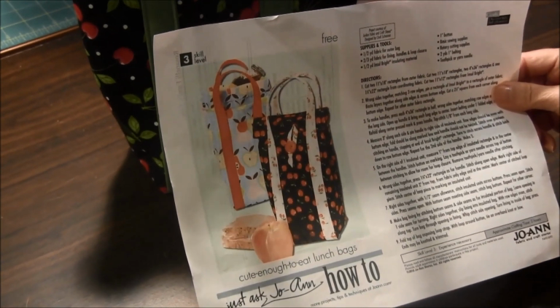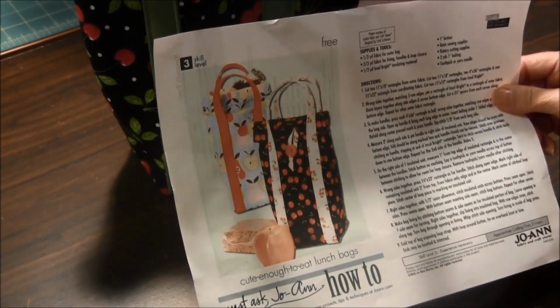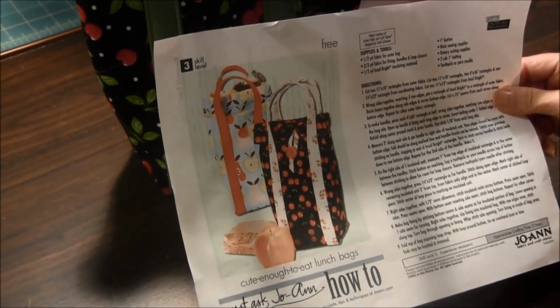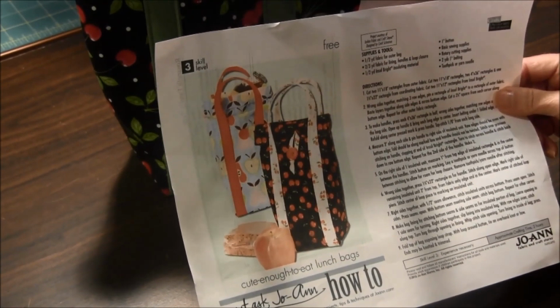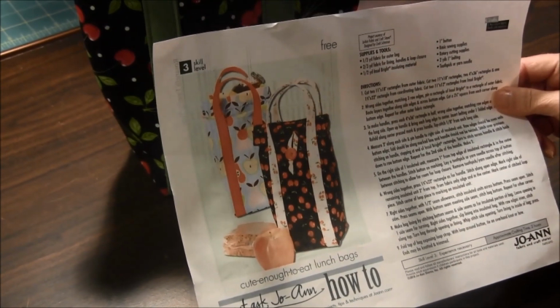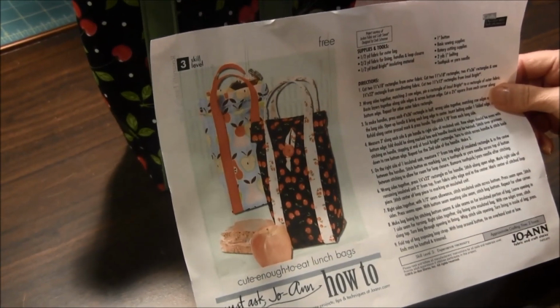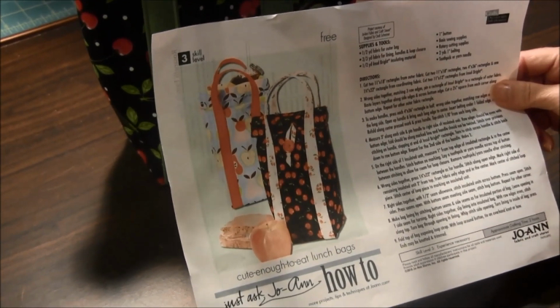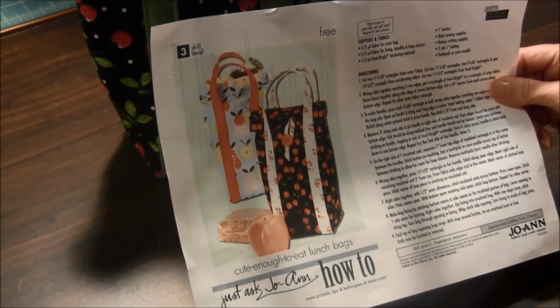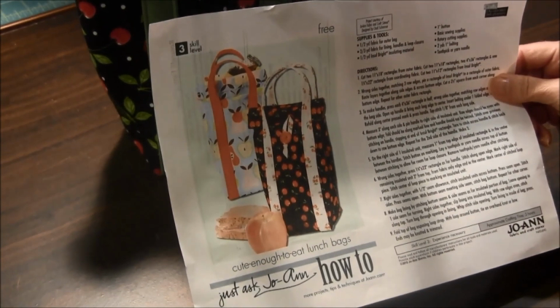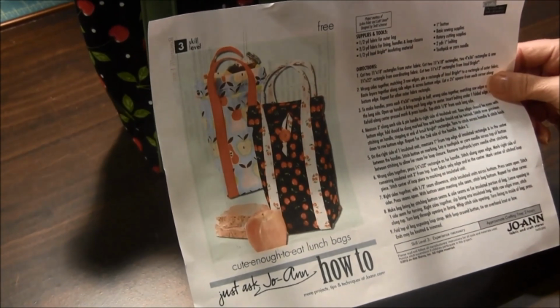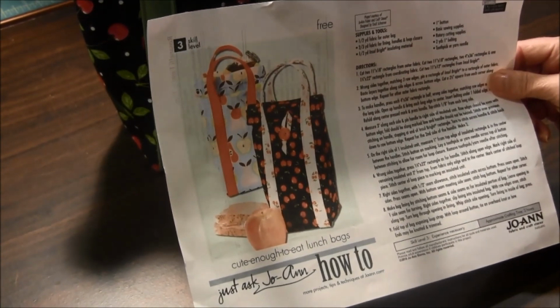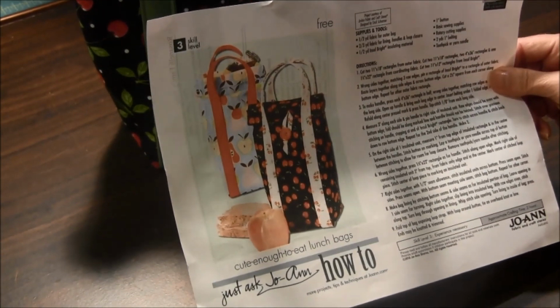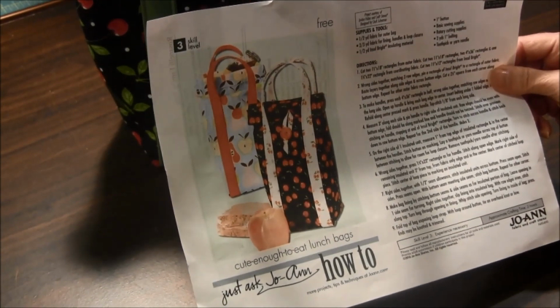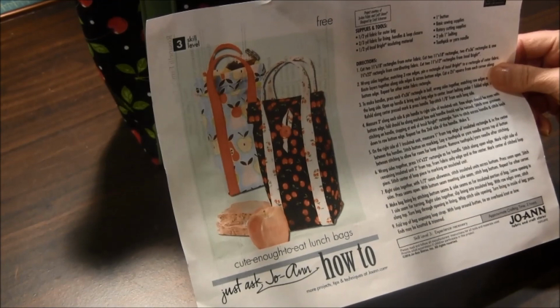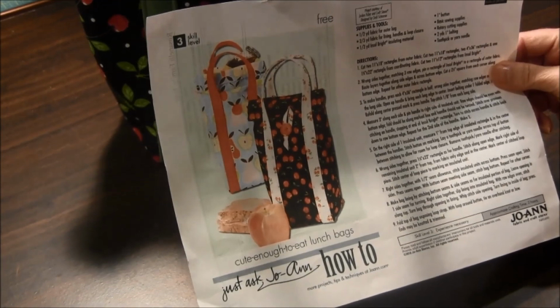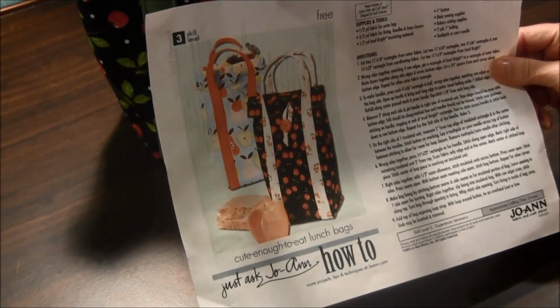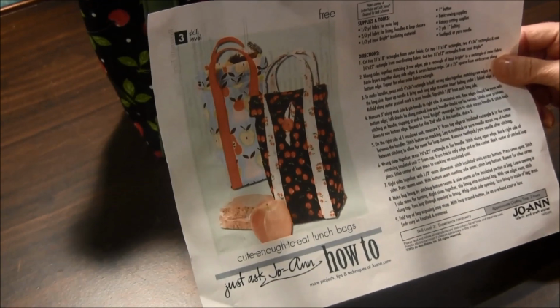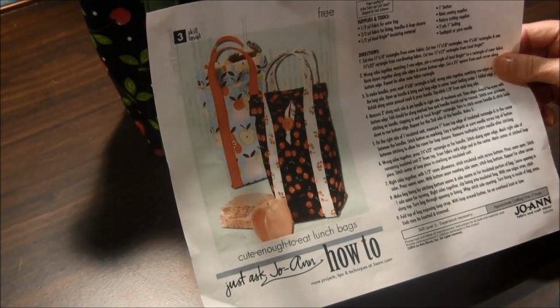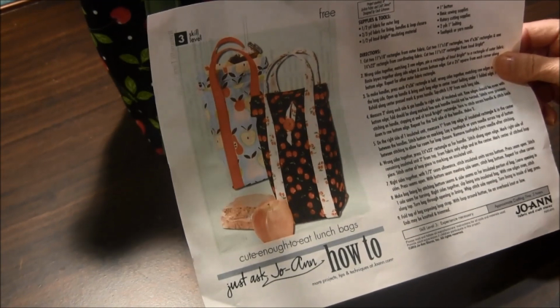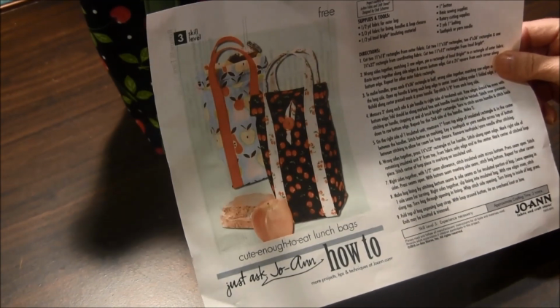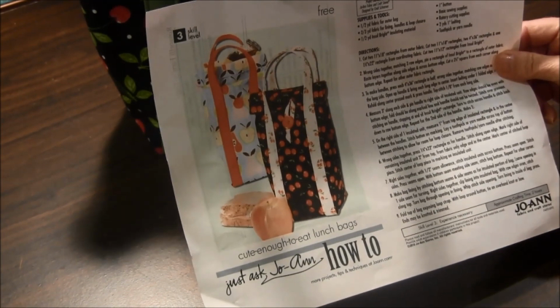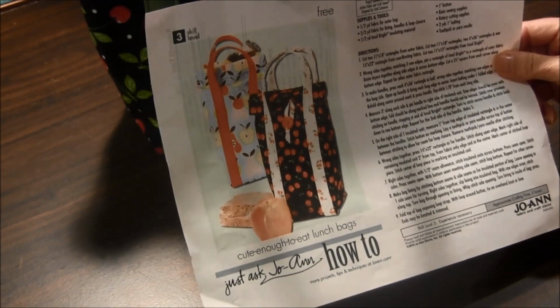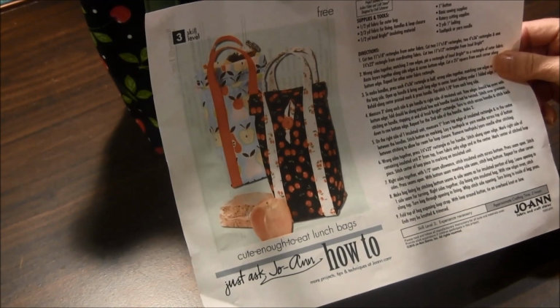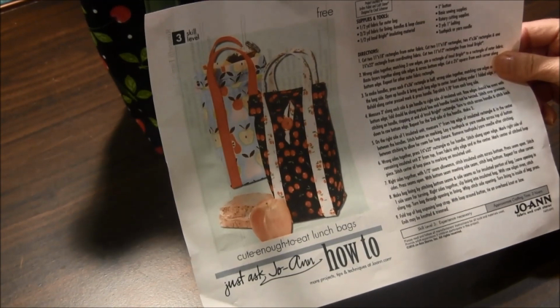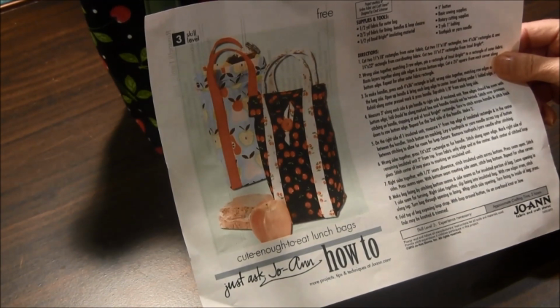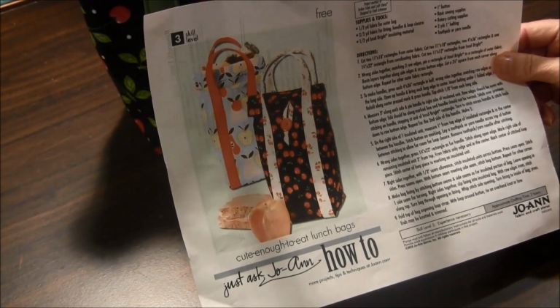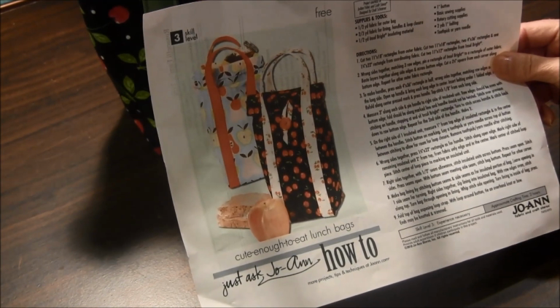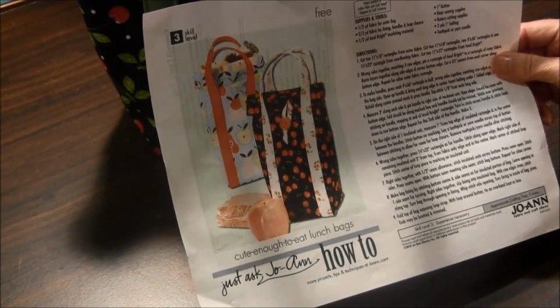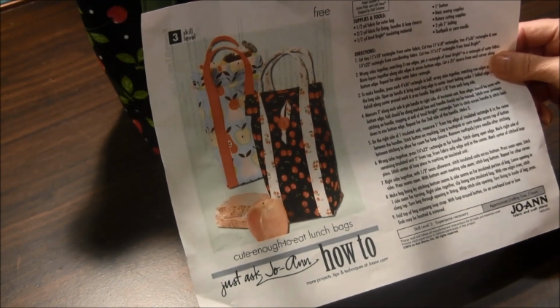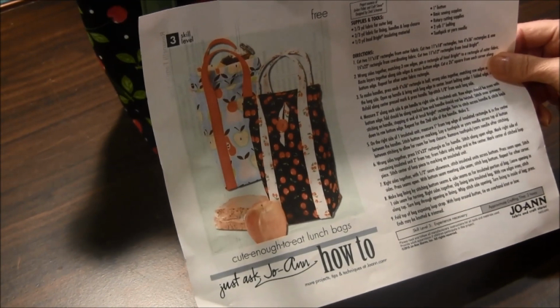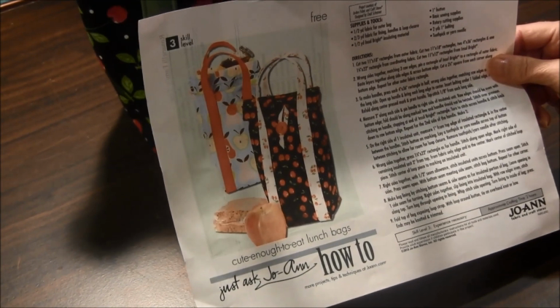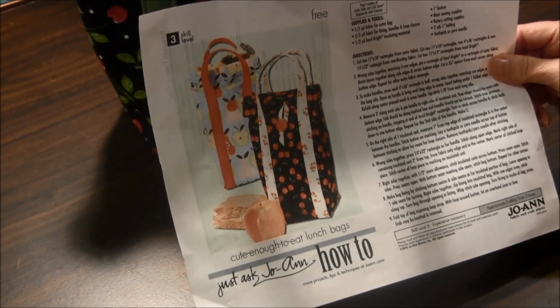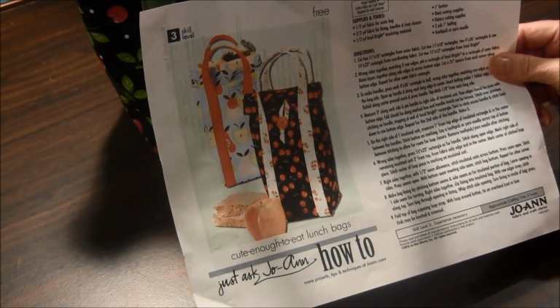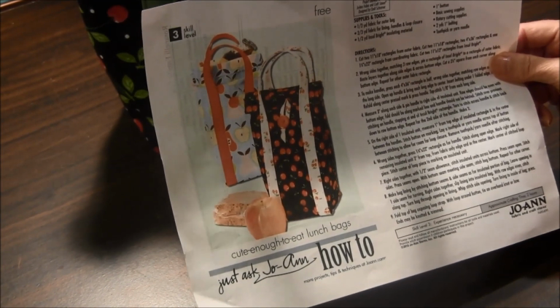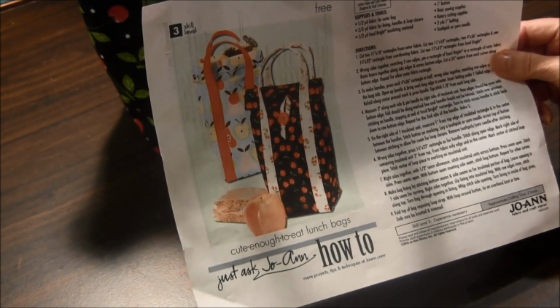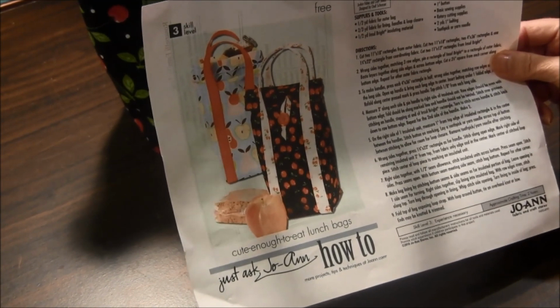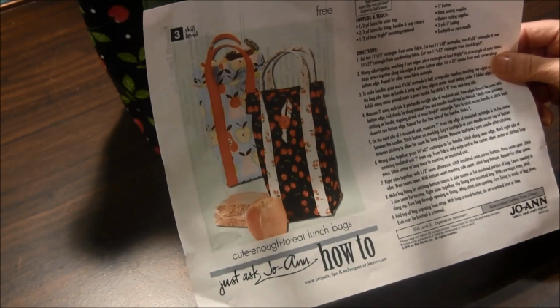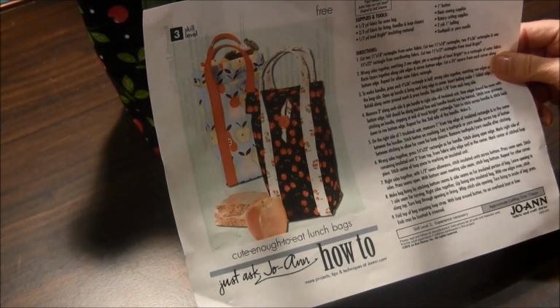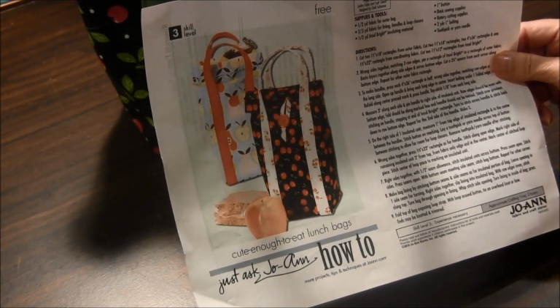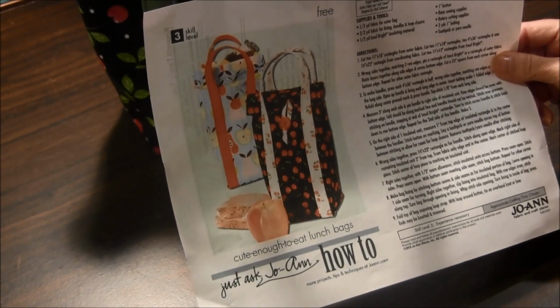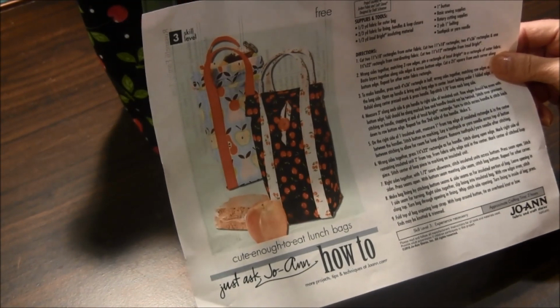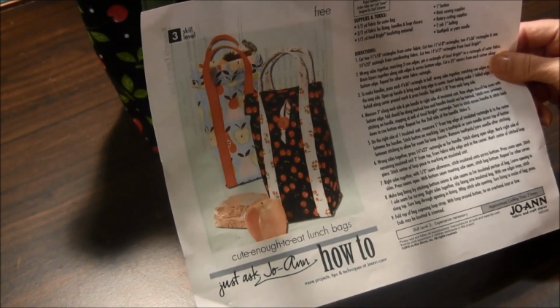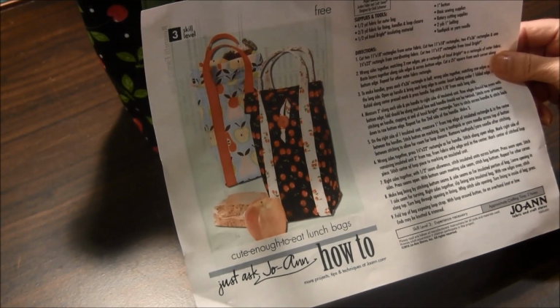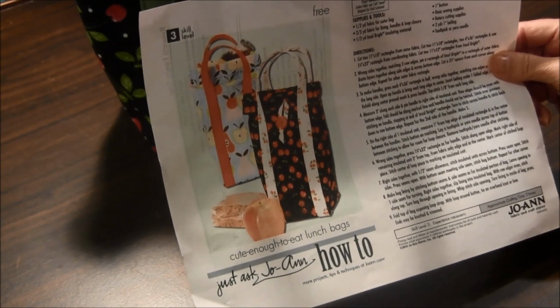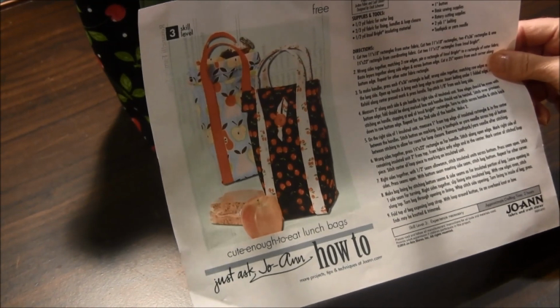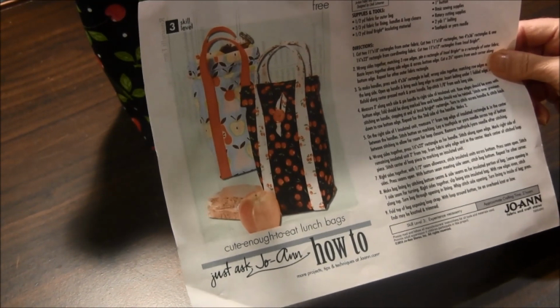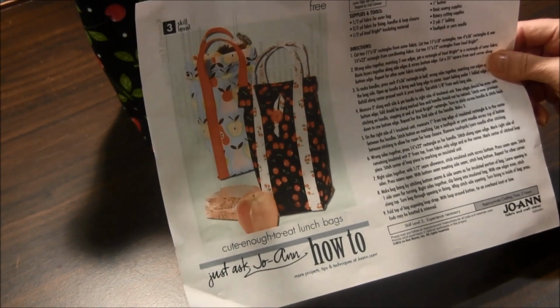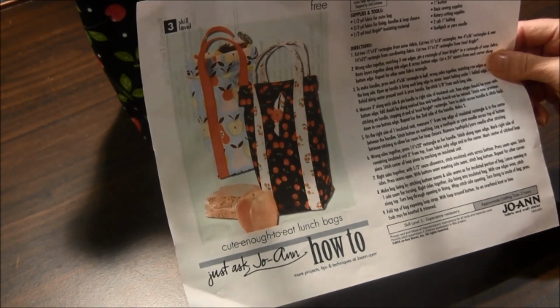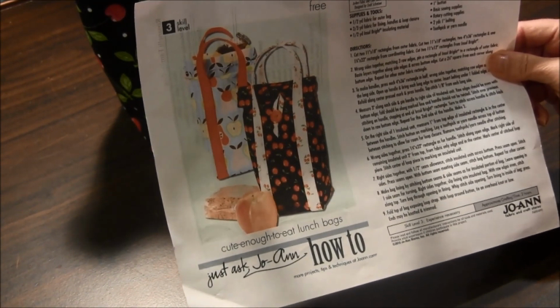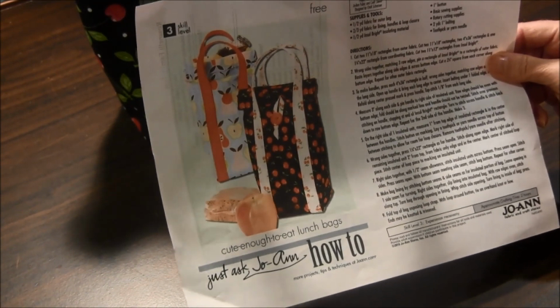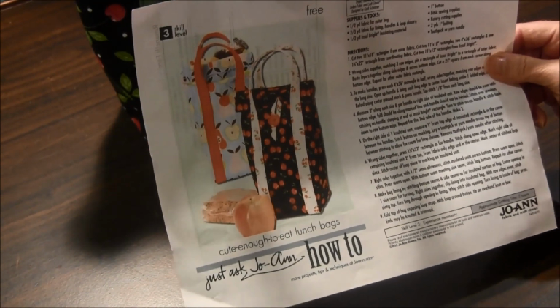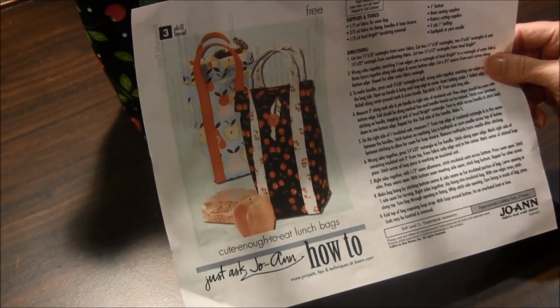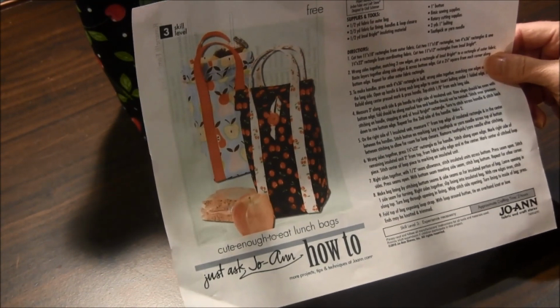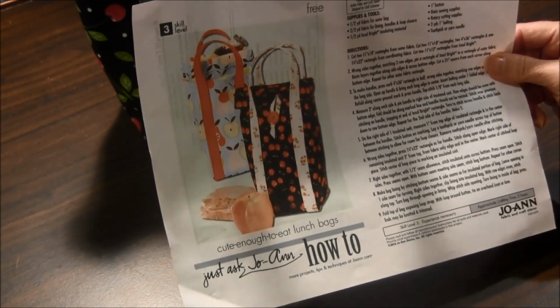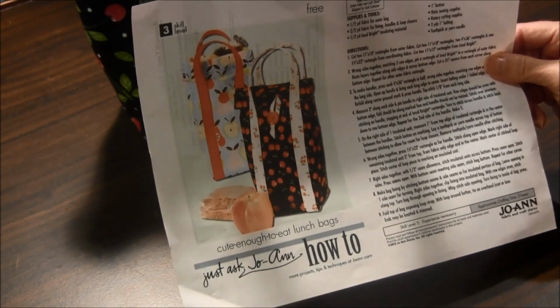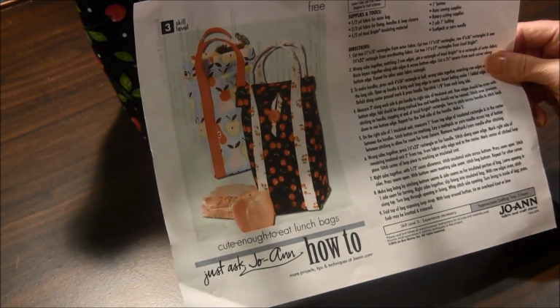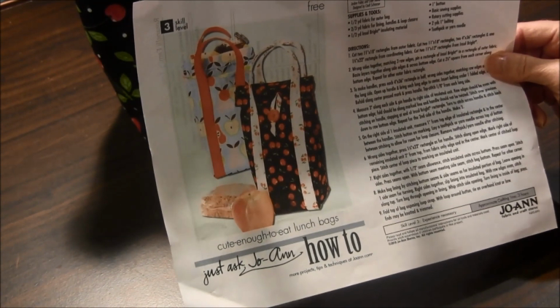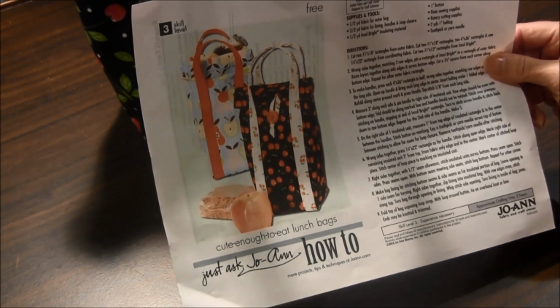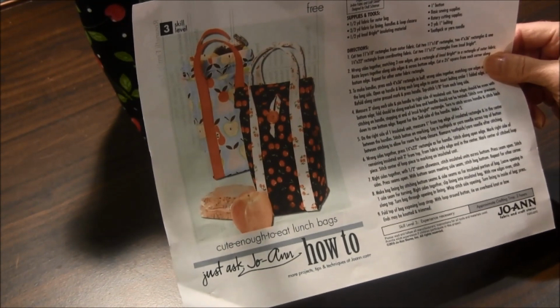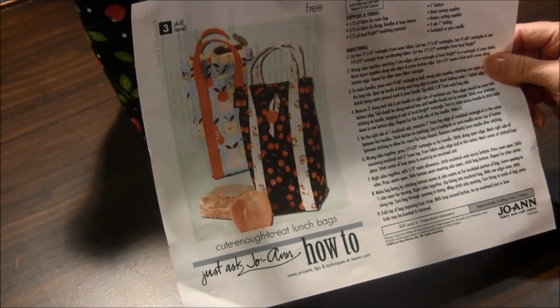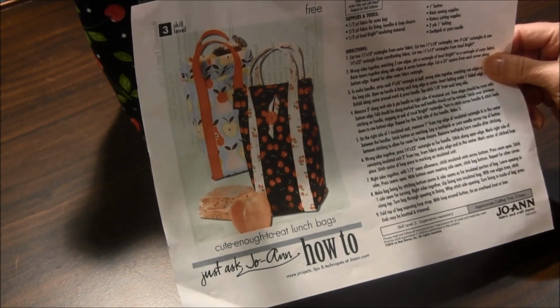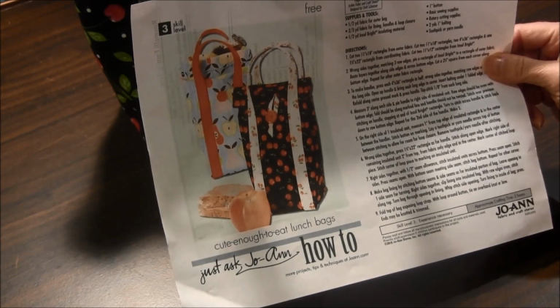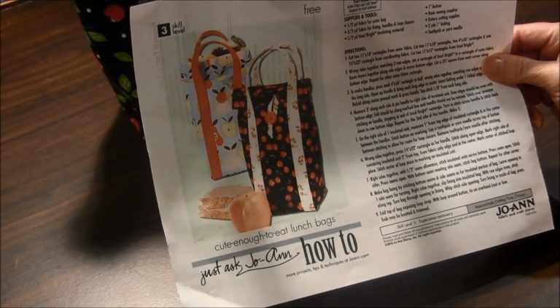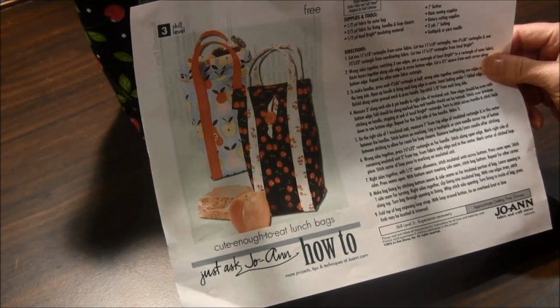These would be ideal to make for your children to take to school, or even for yourself if you pack your lunch when you go to work.